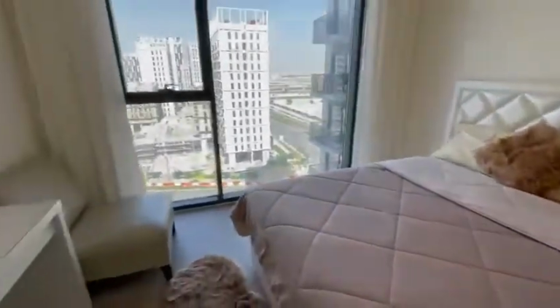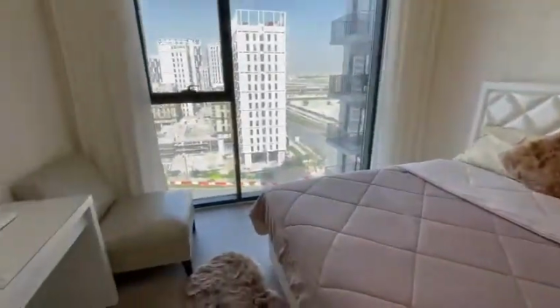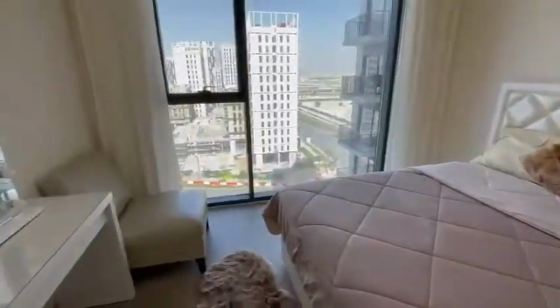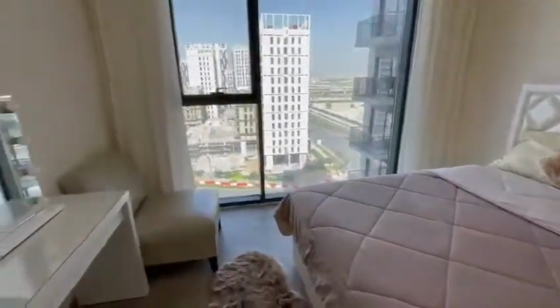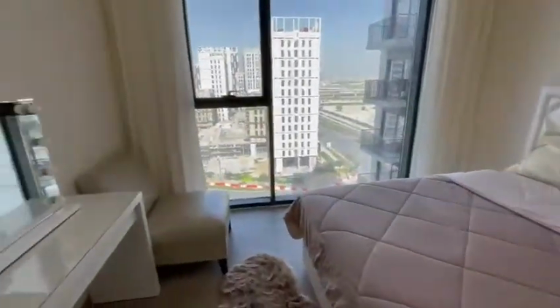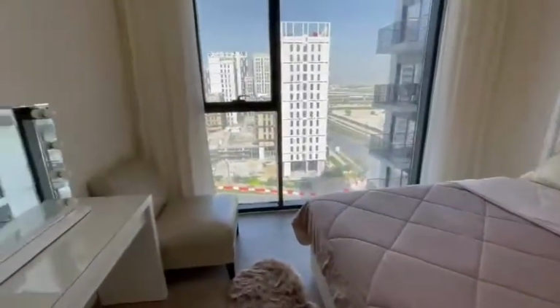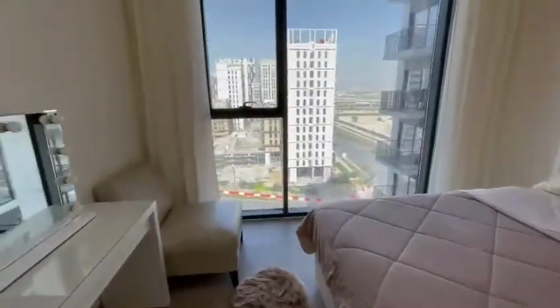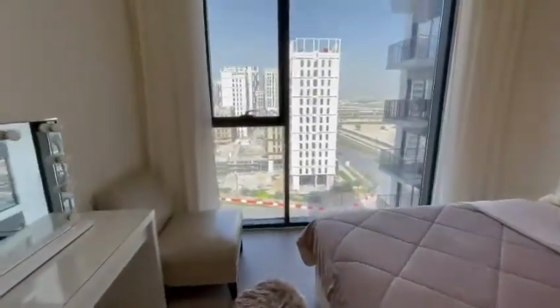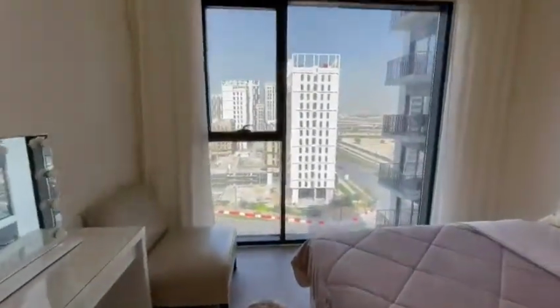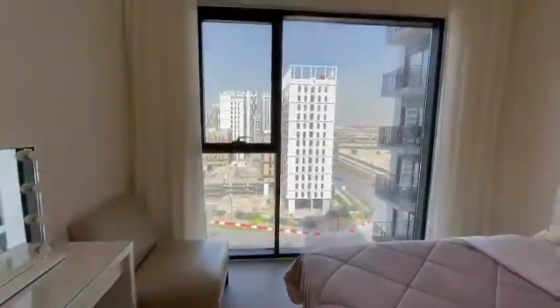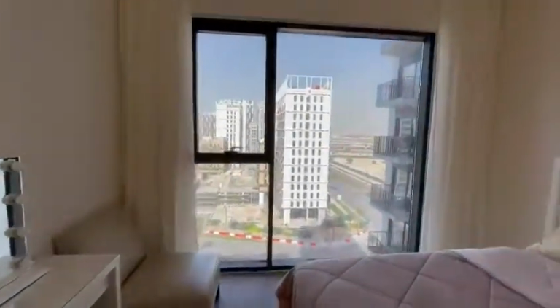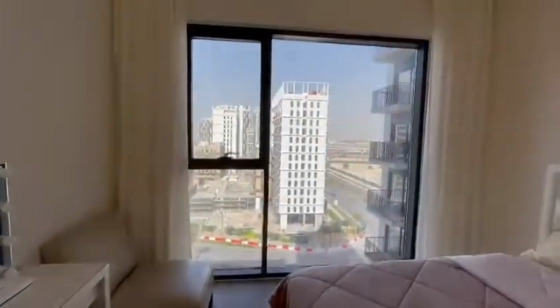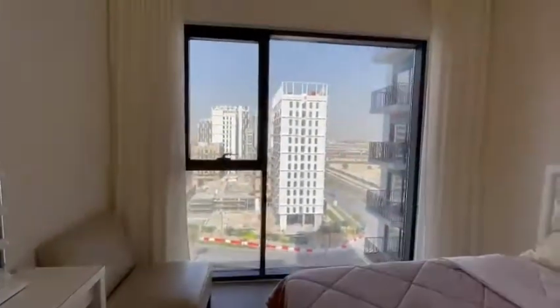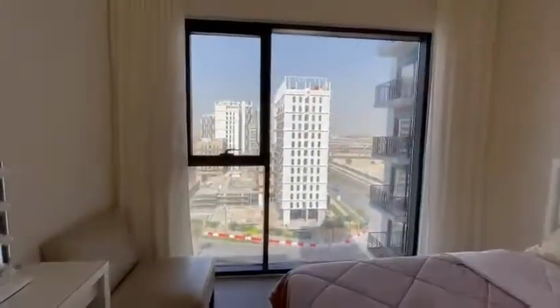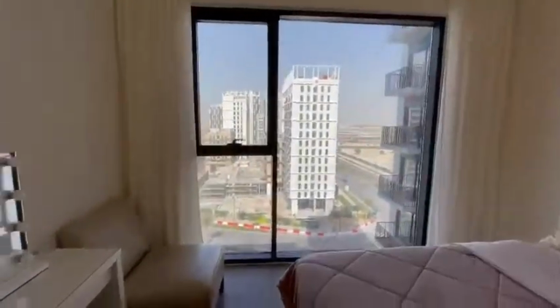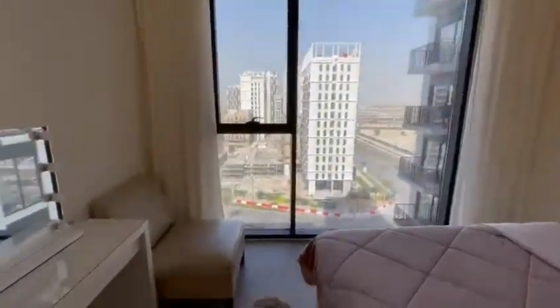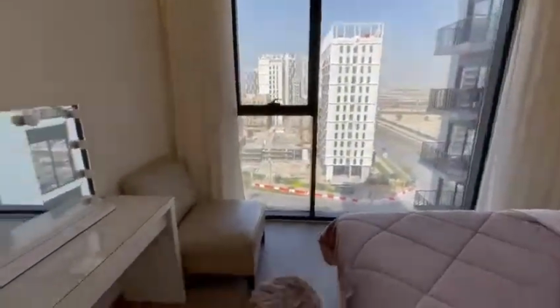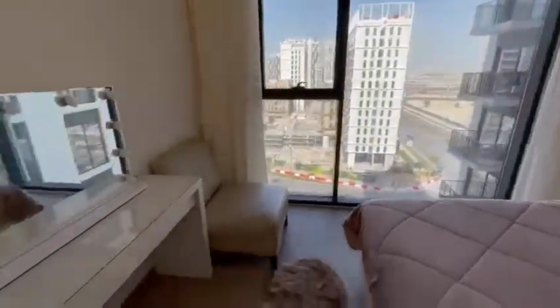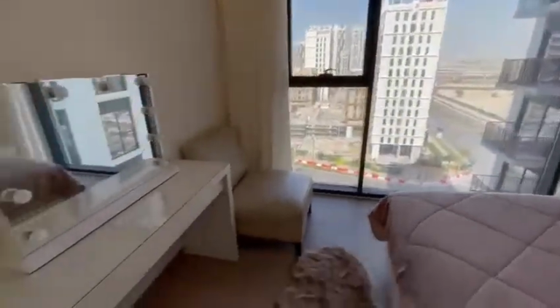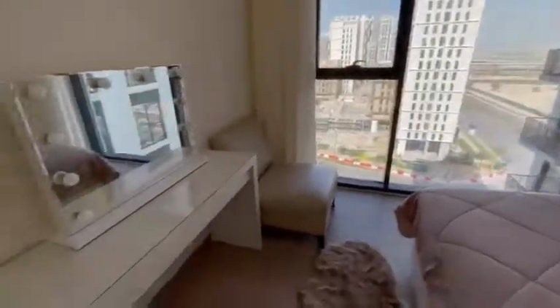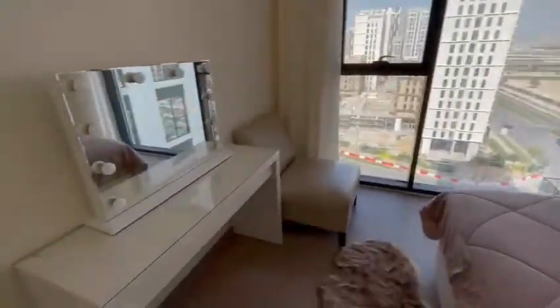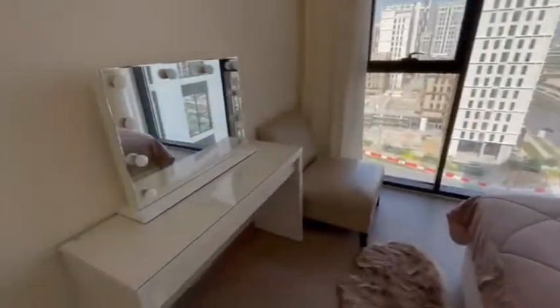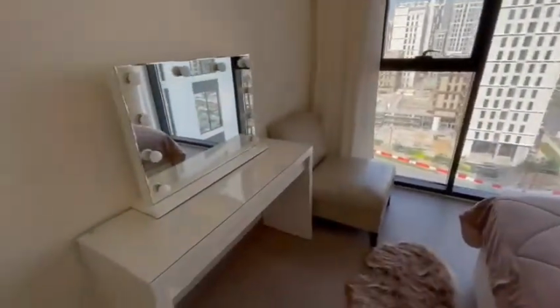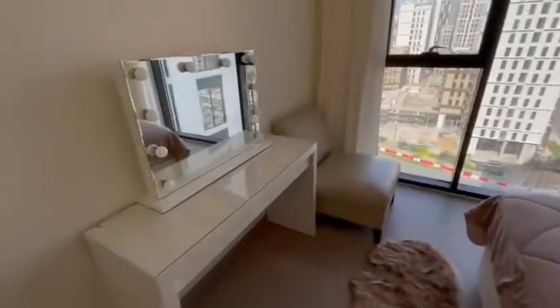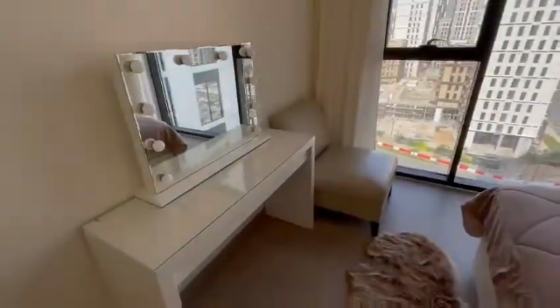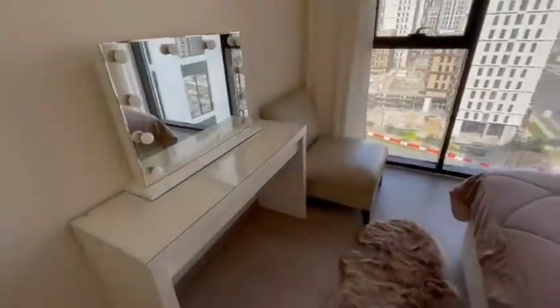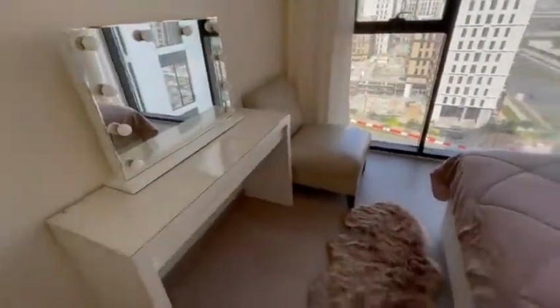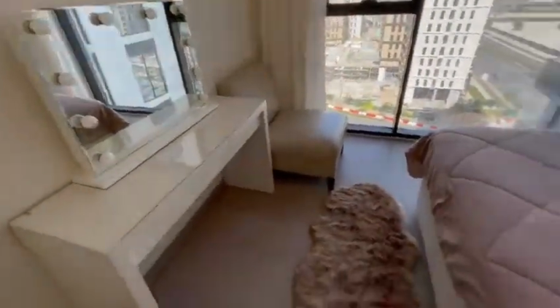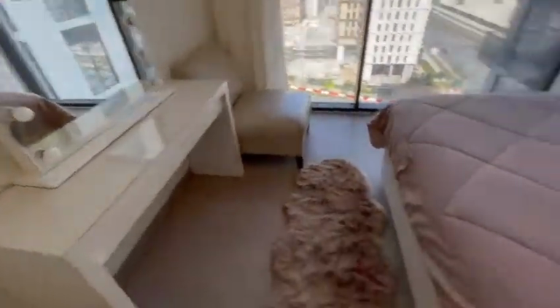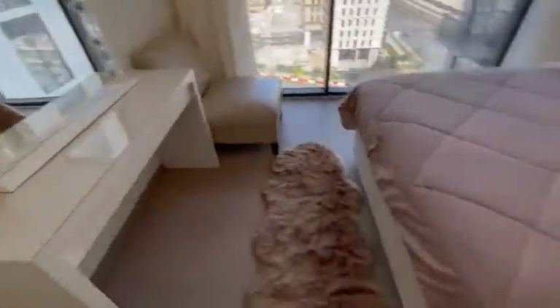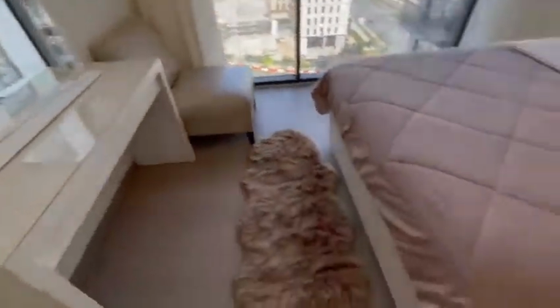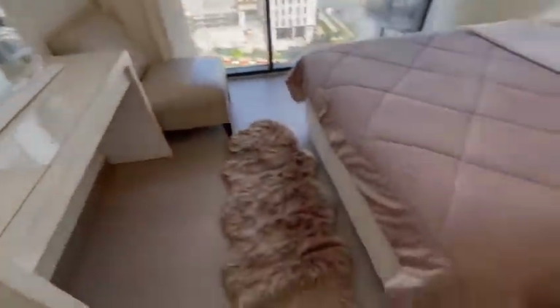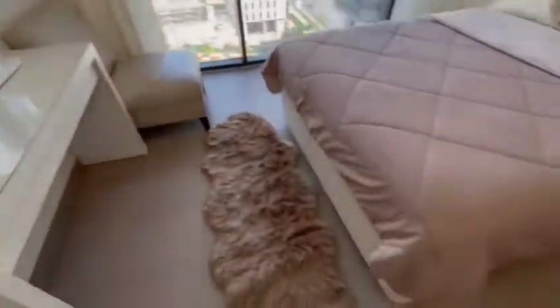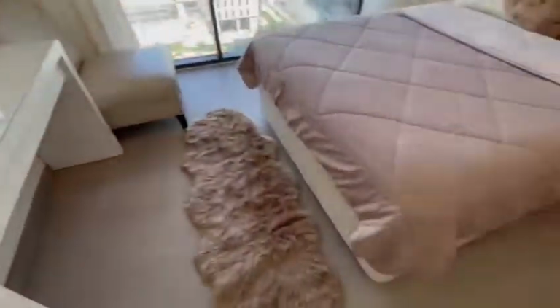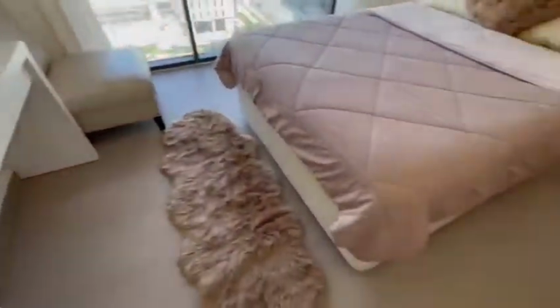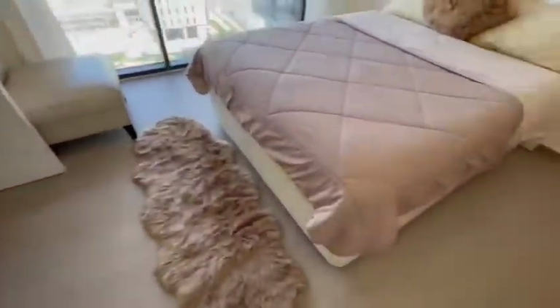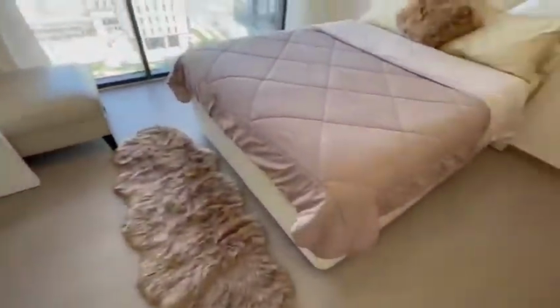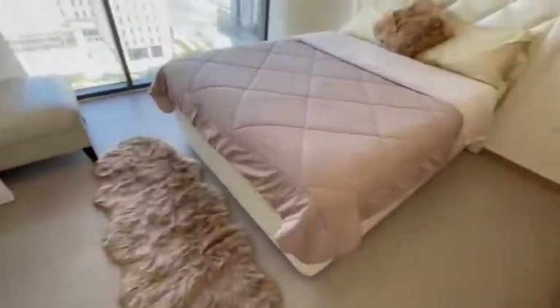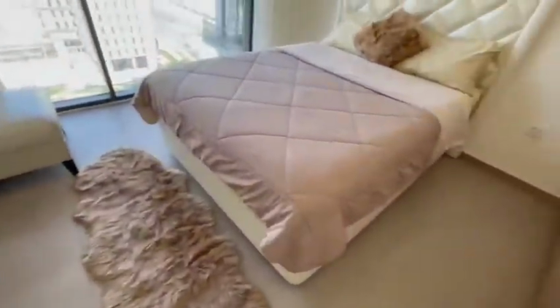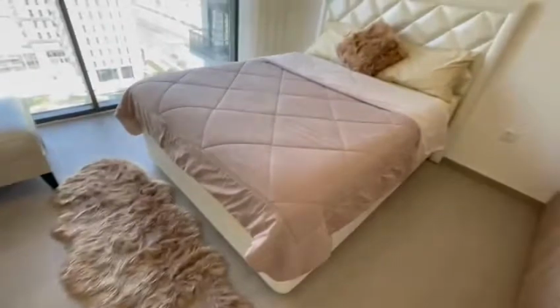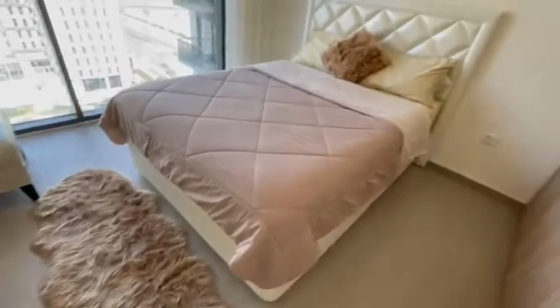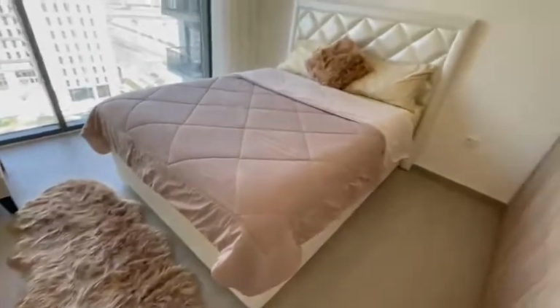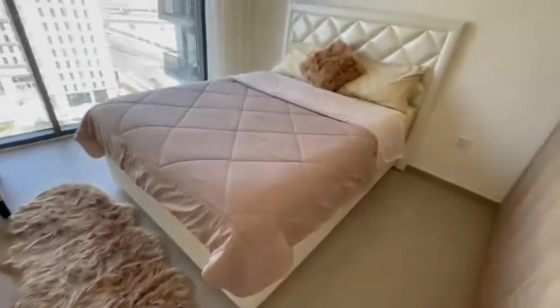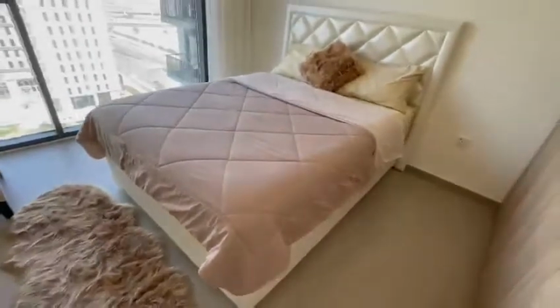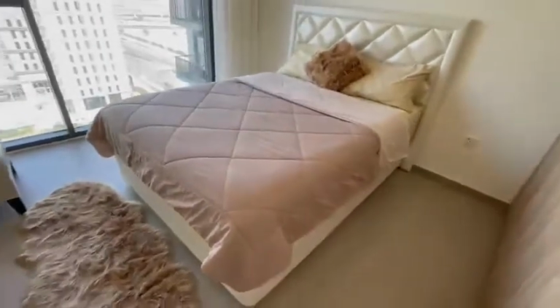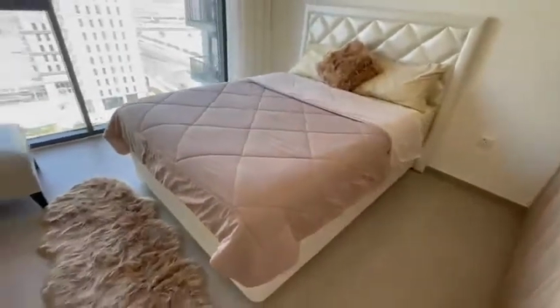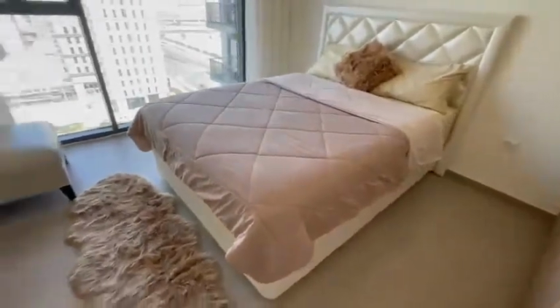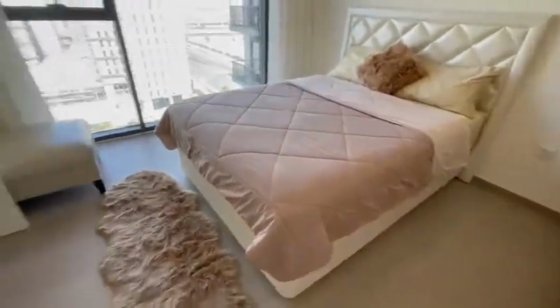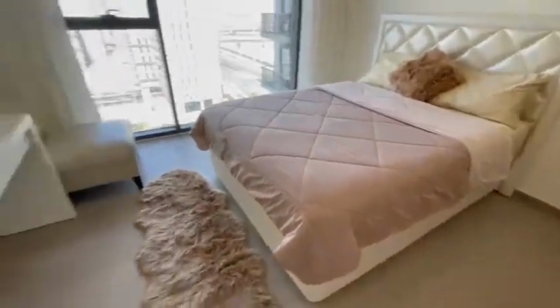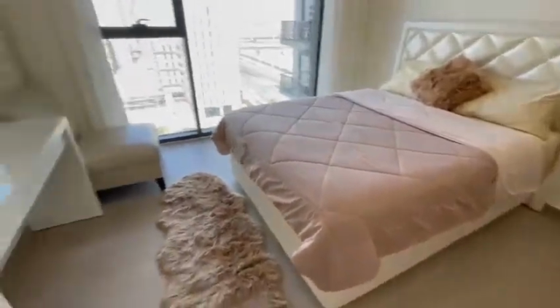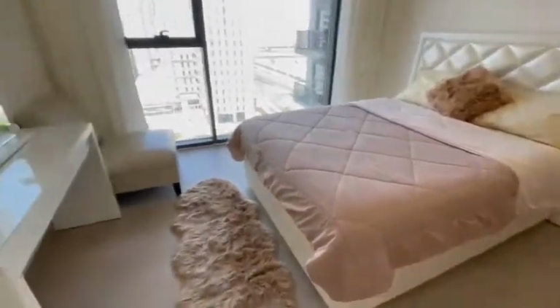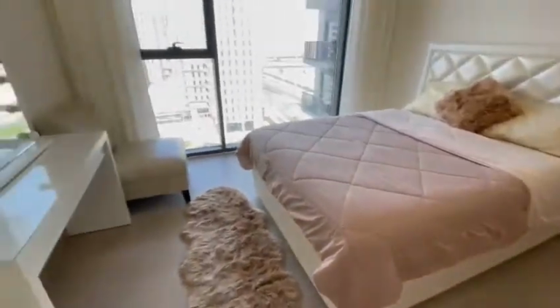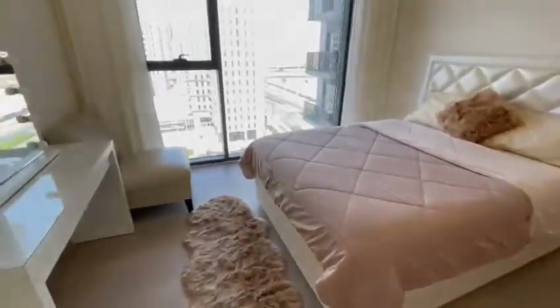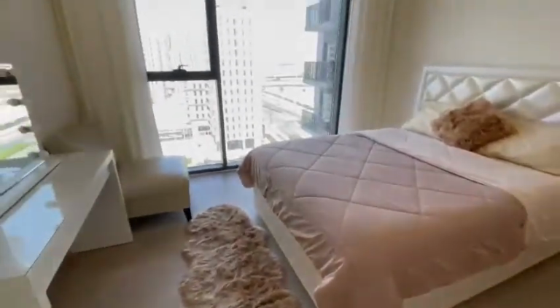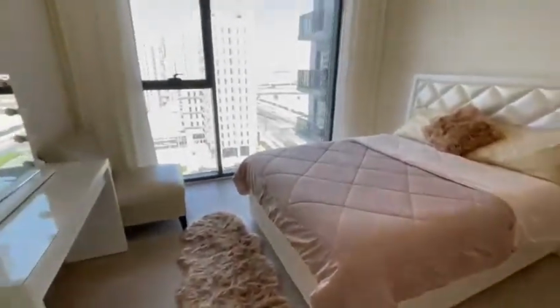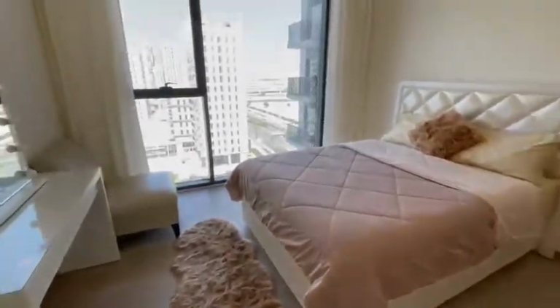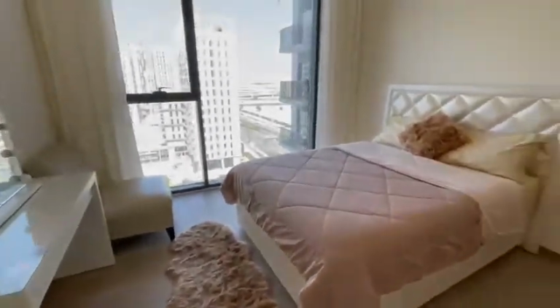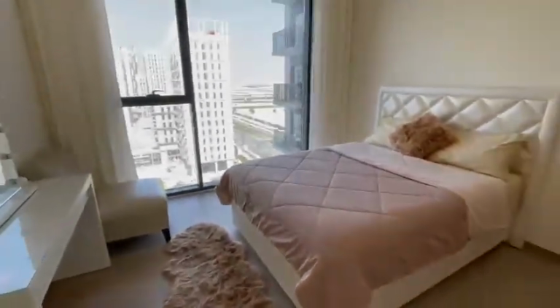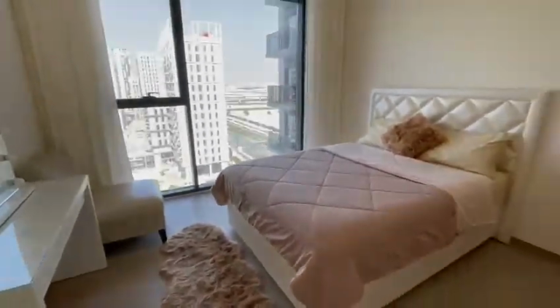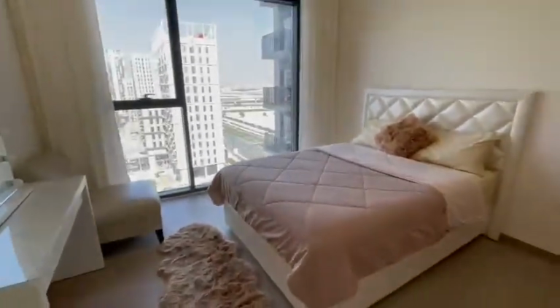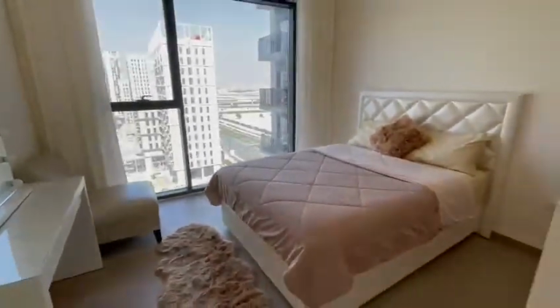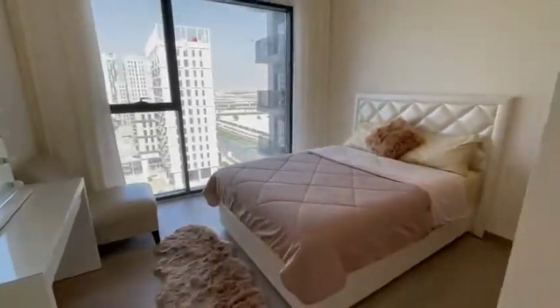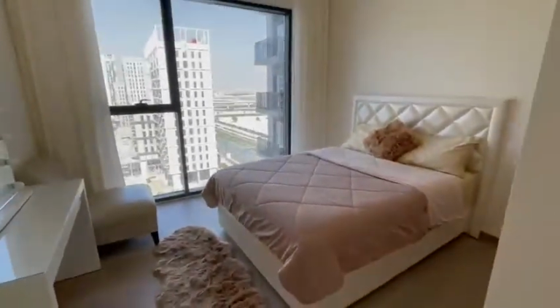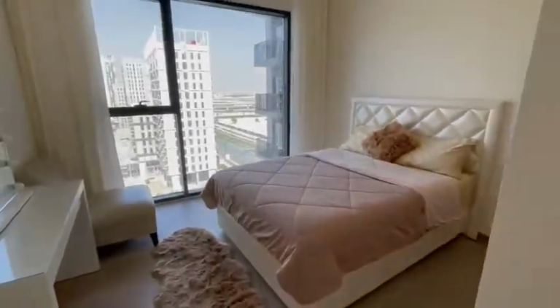It also has a similar view. It has a rug, bed sheets and everything.